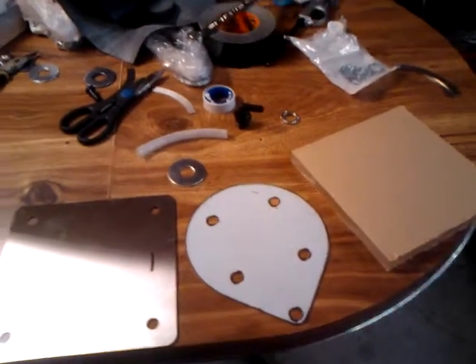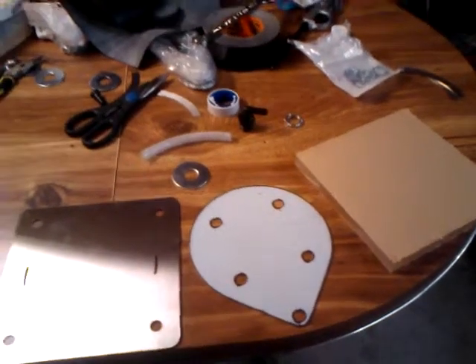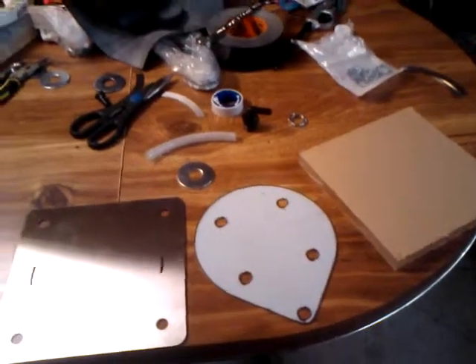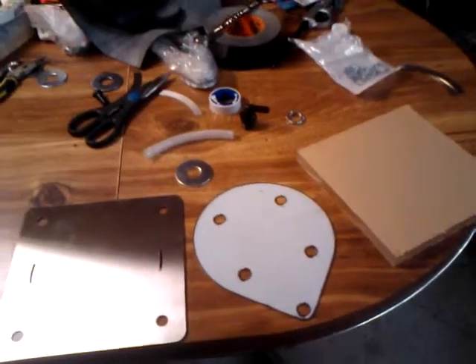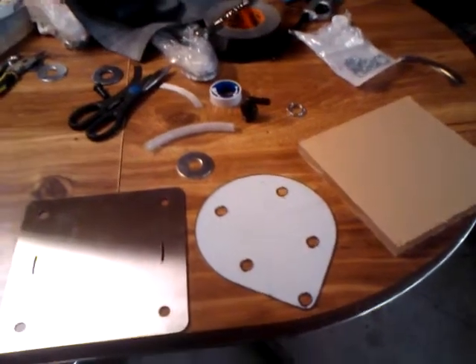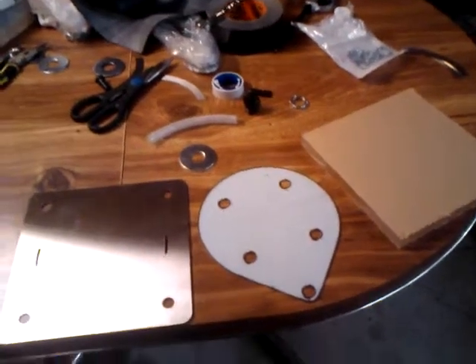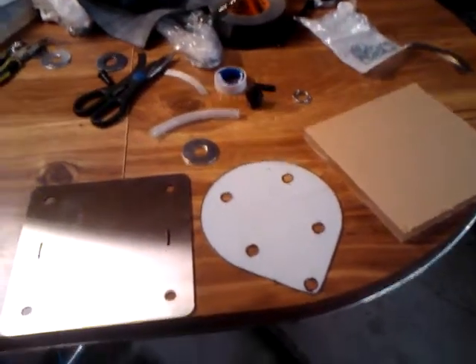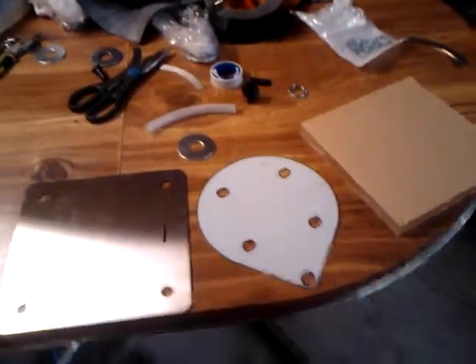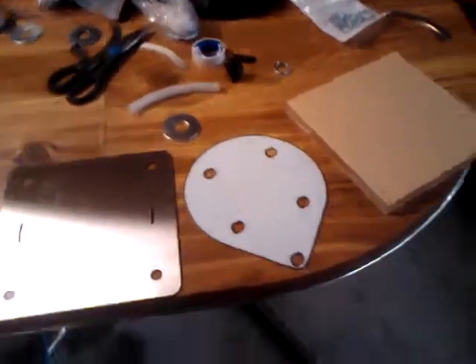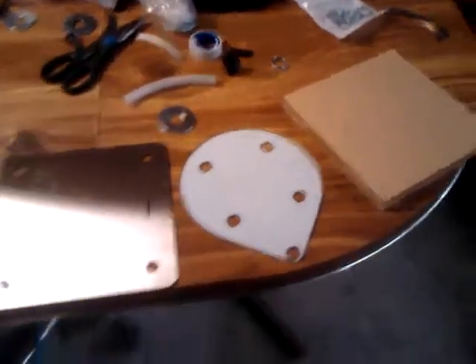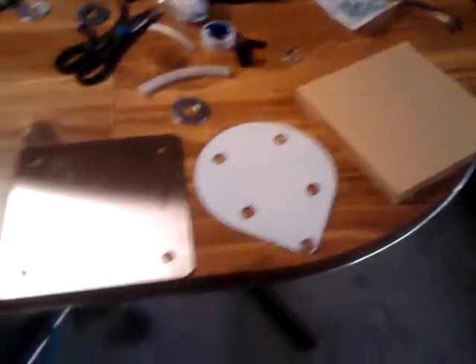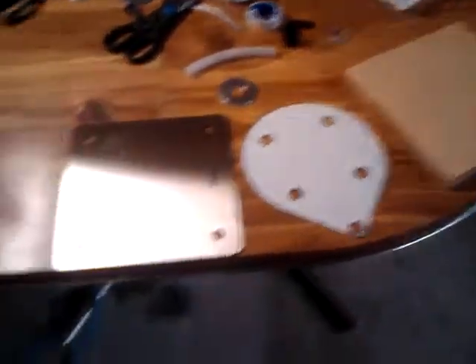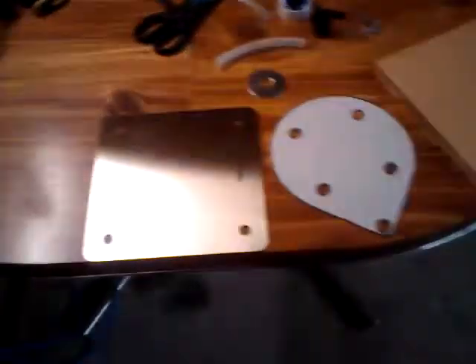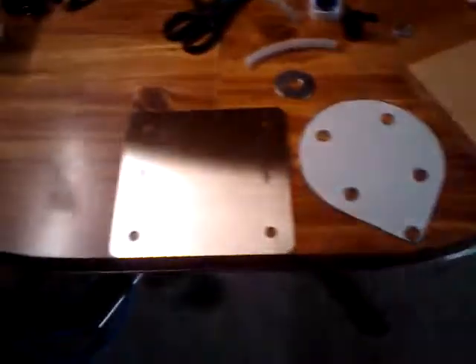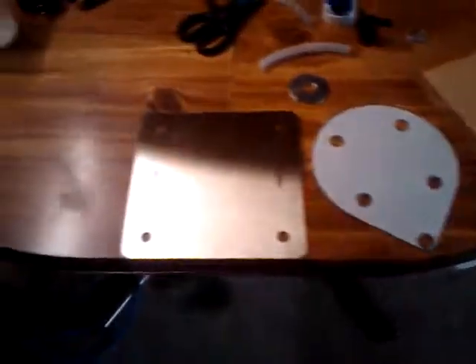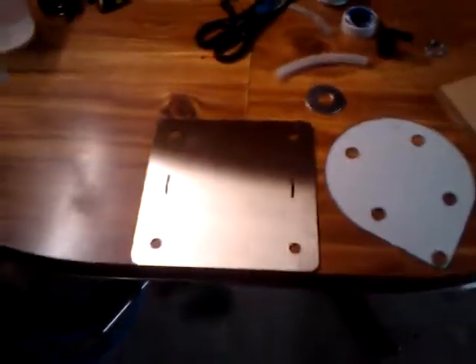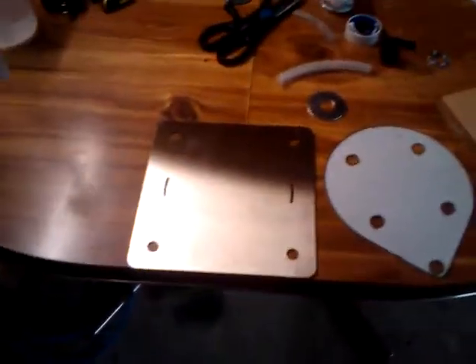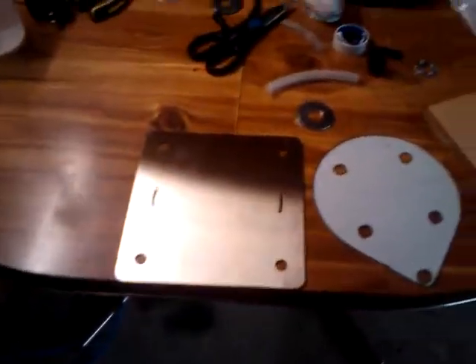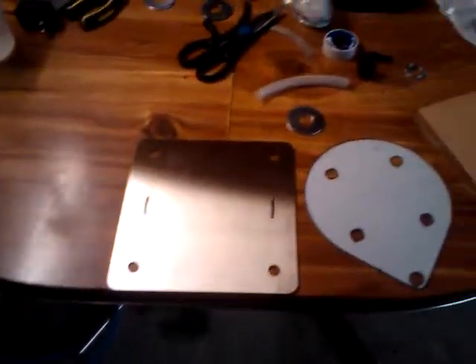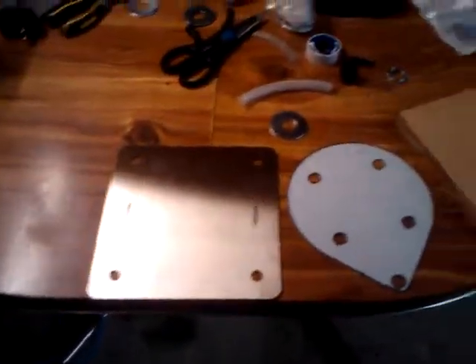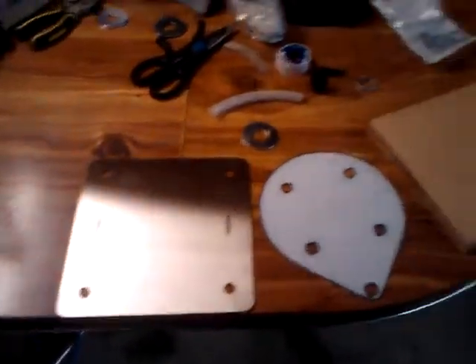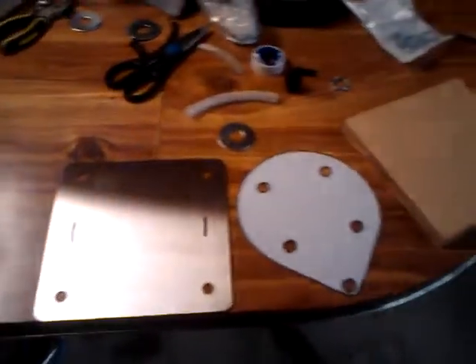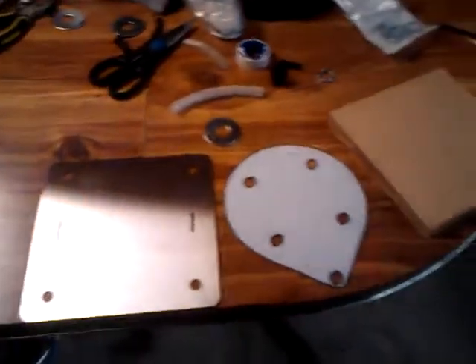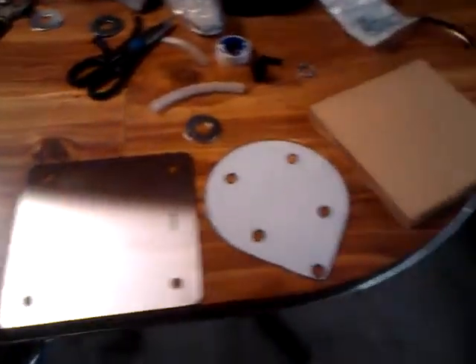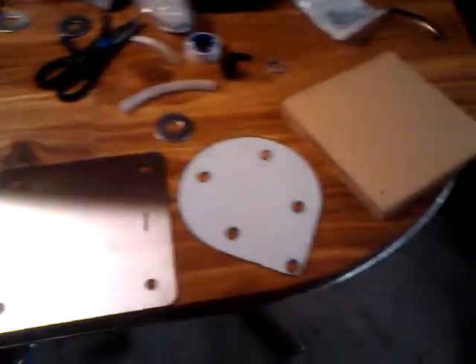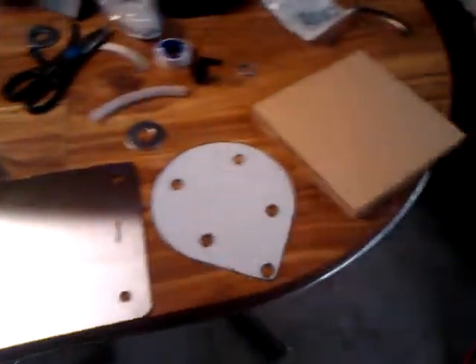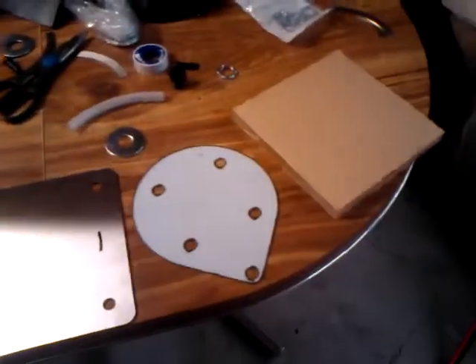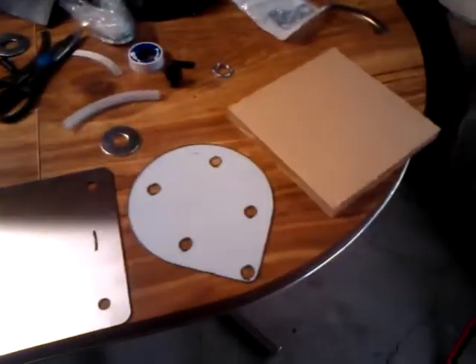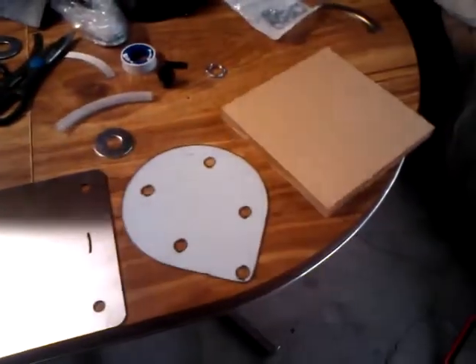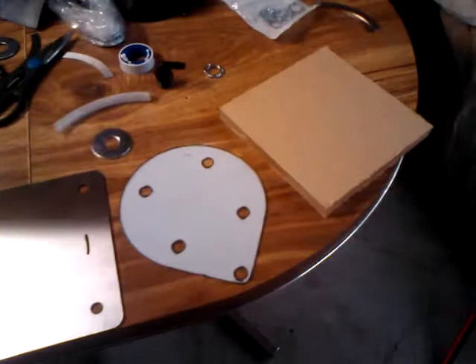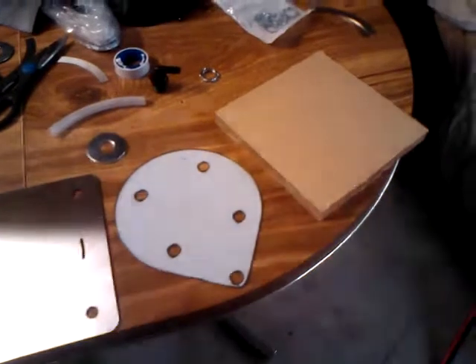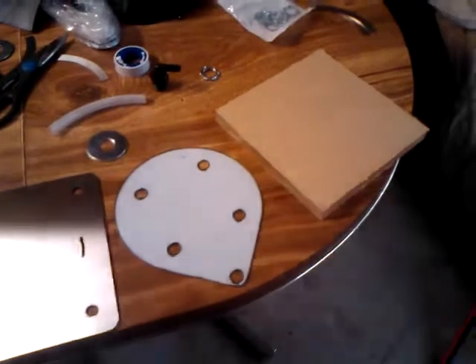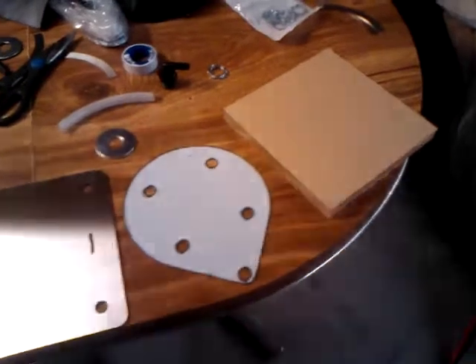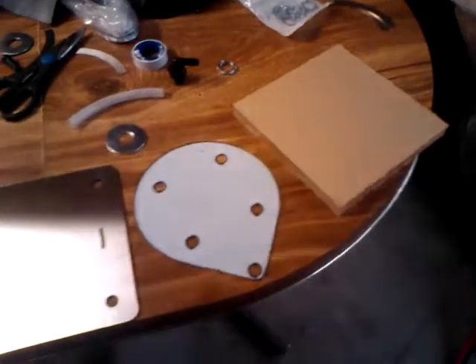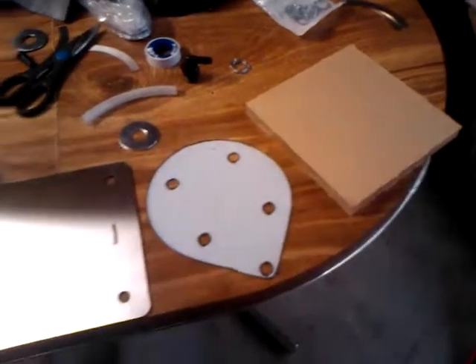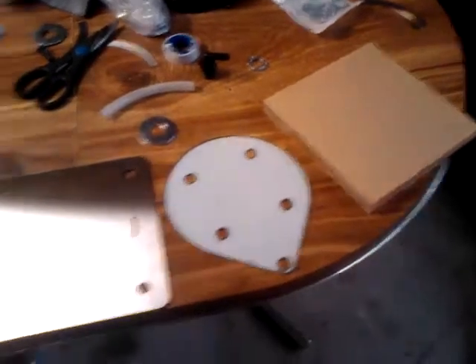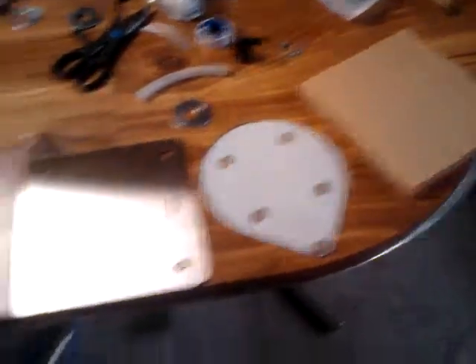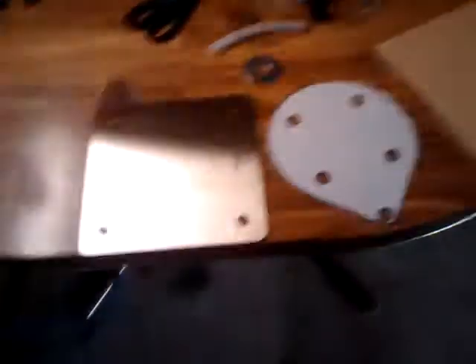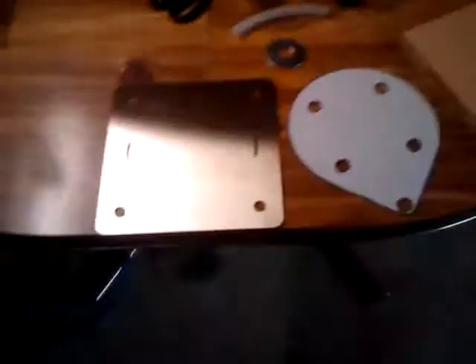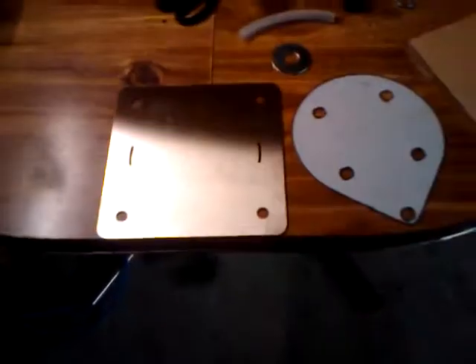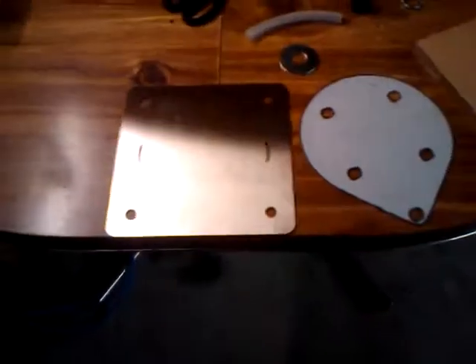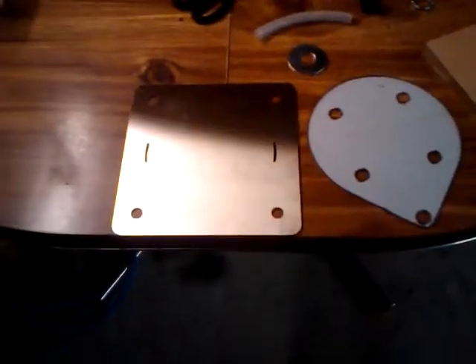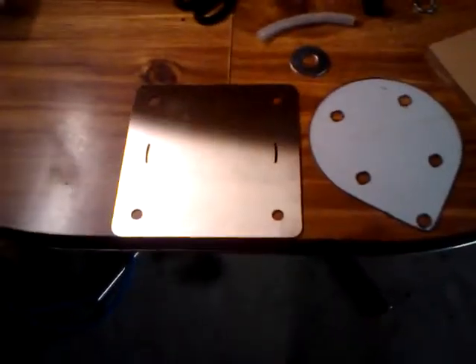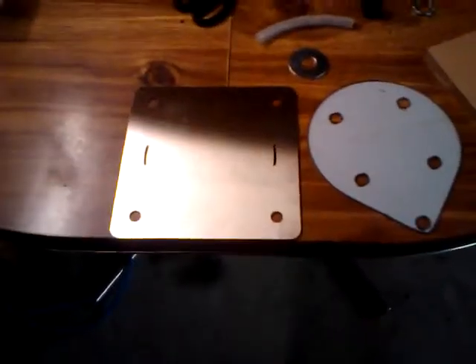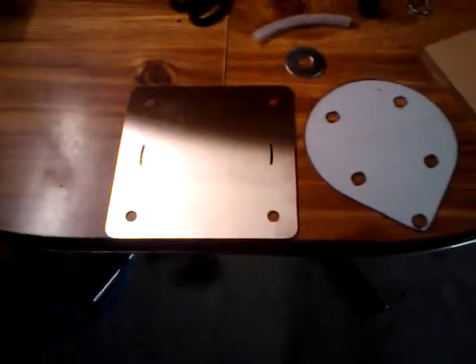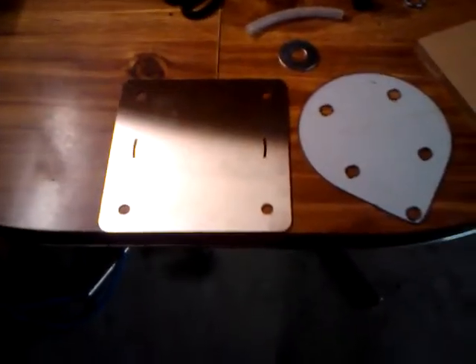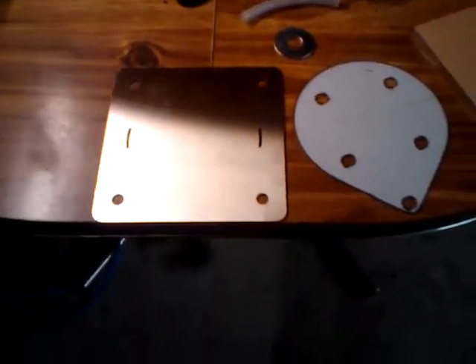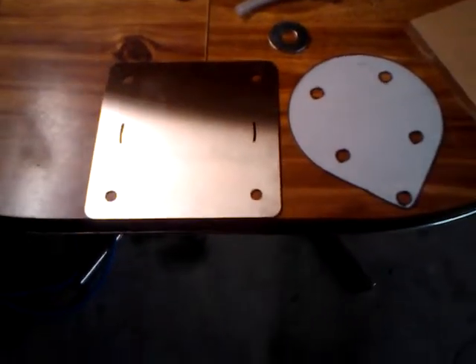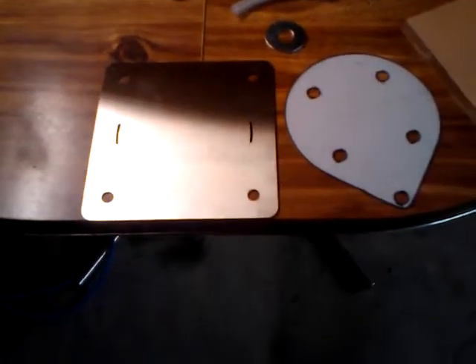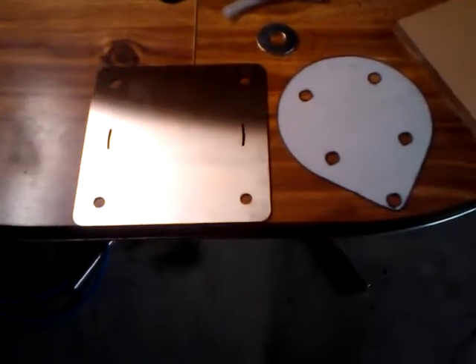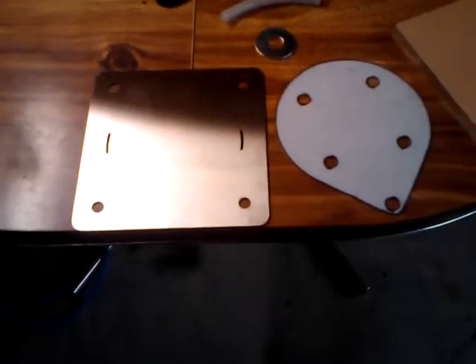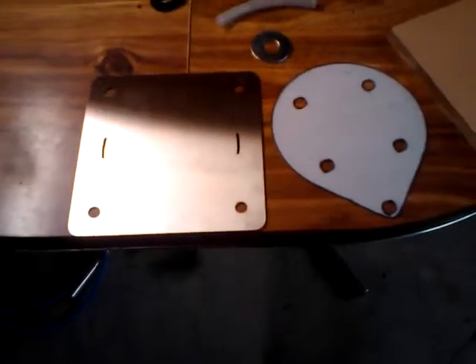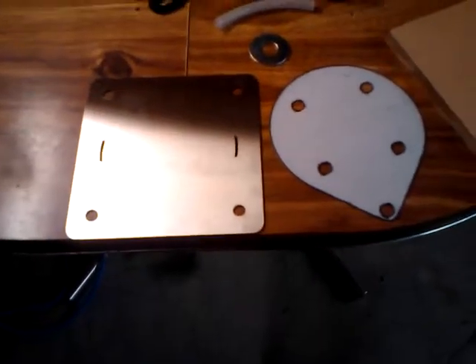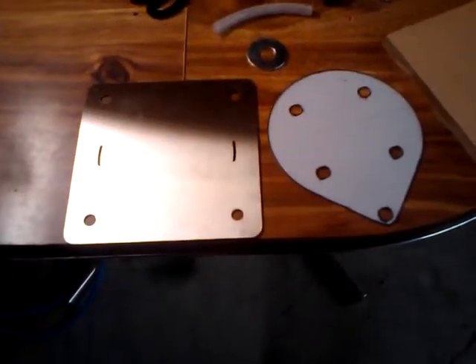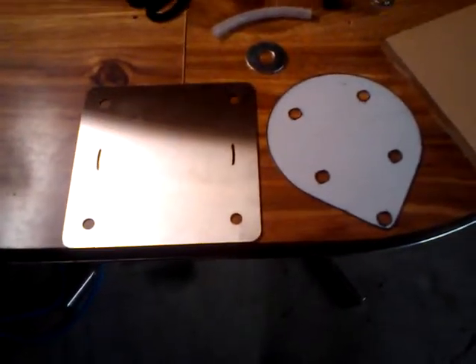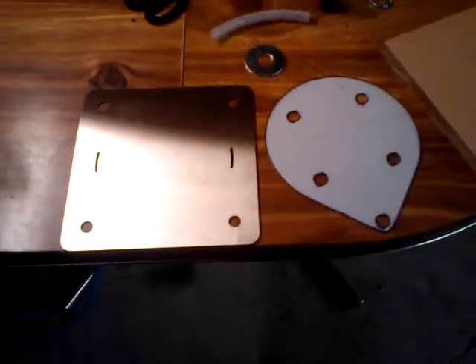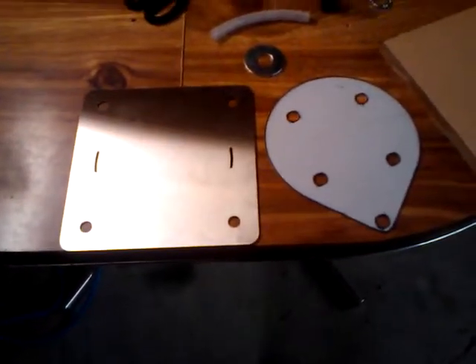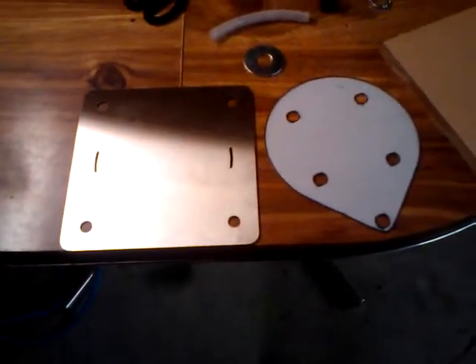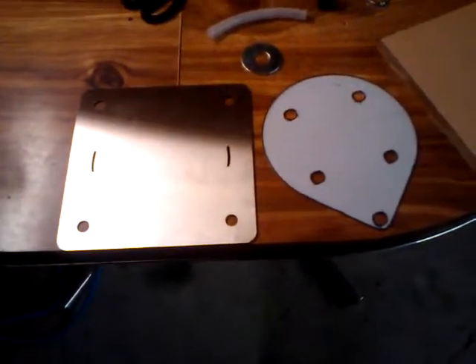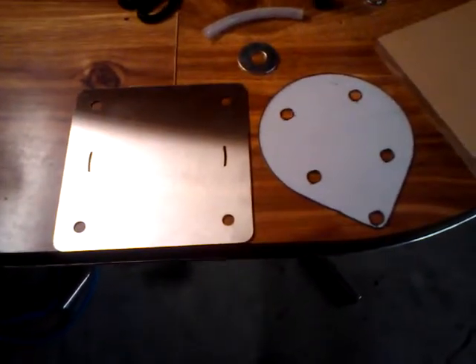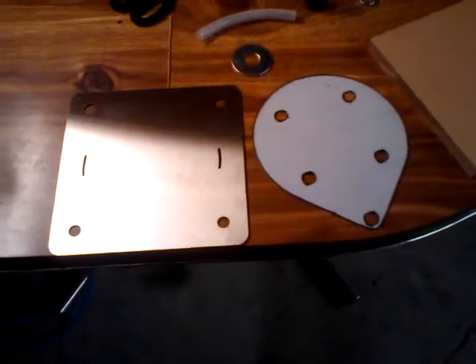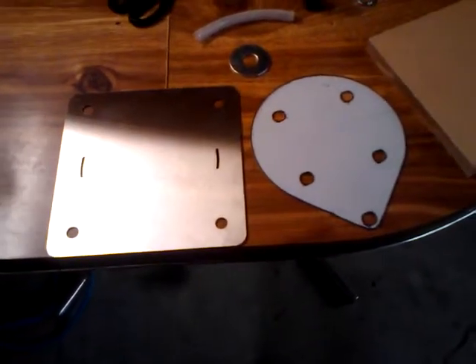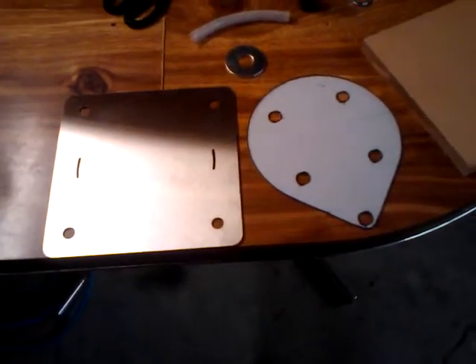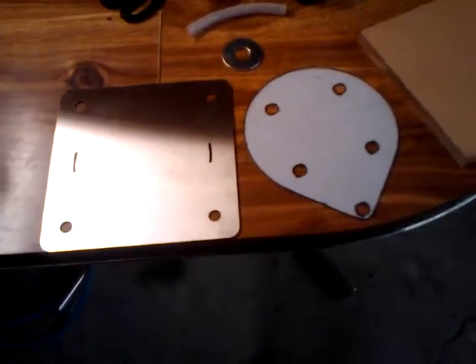I just thought I'd do a video on what I did to get my HHO generator together.